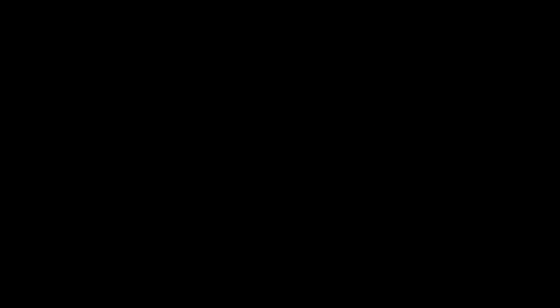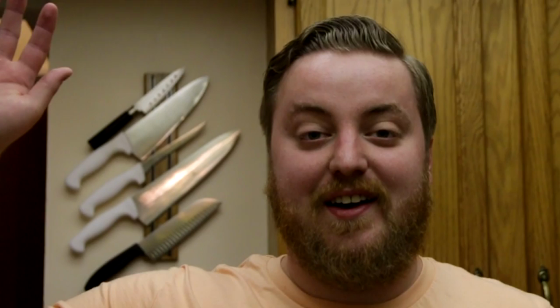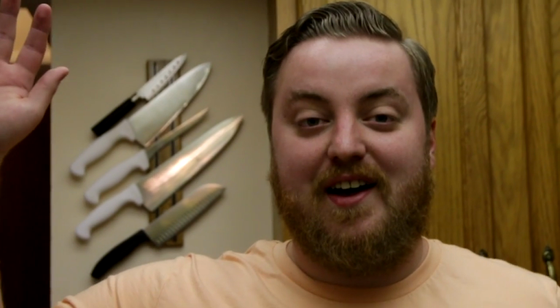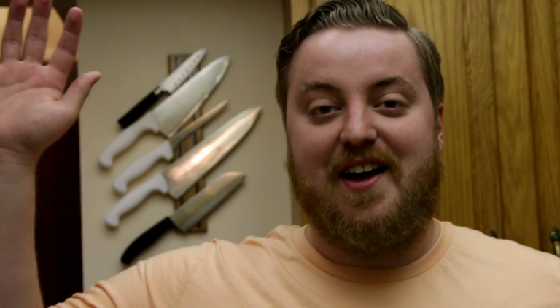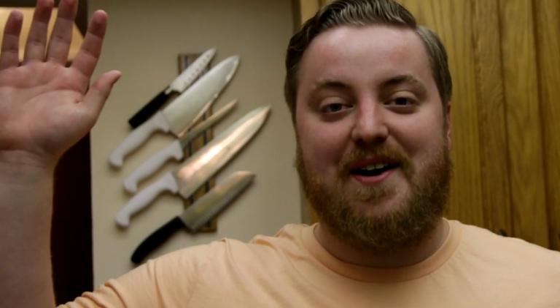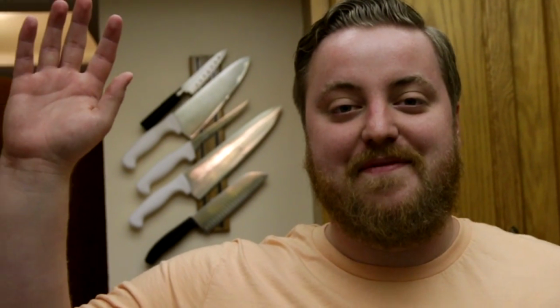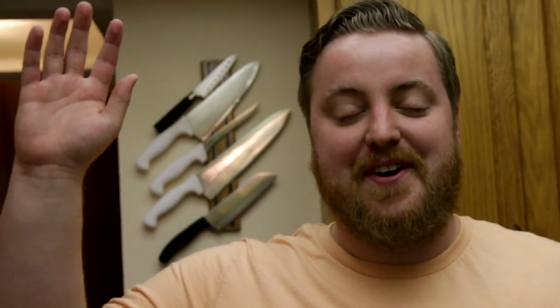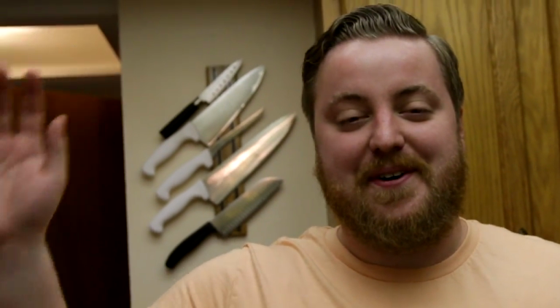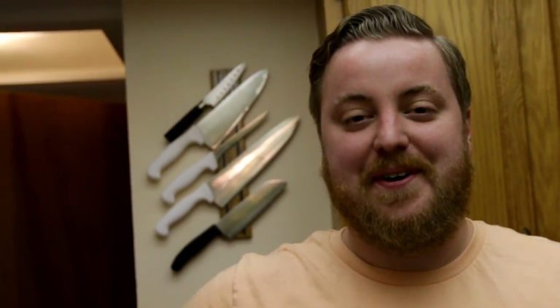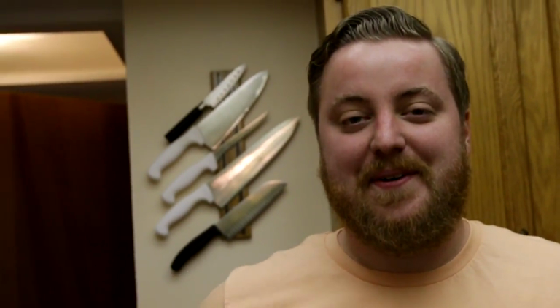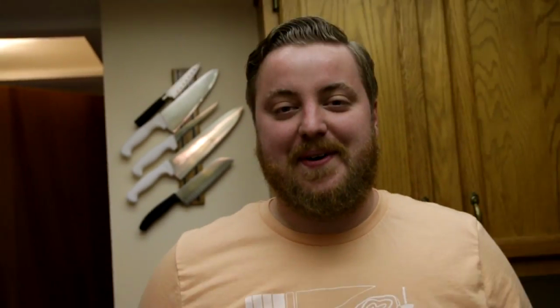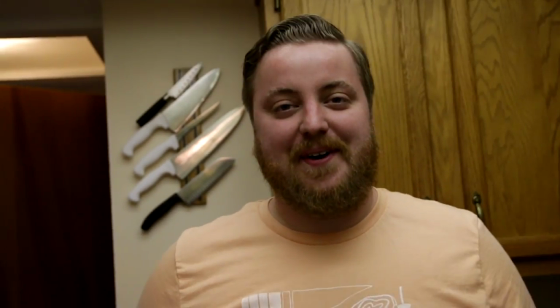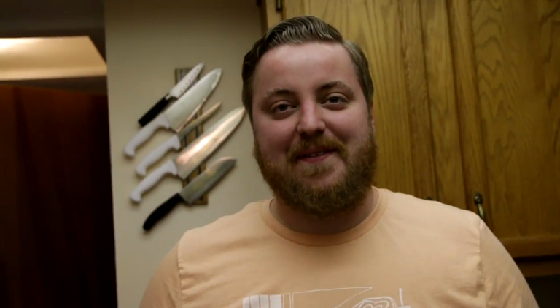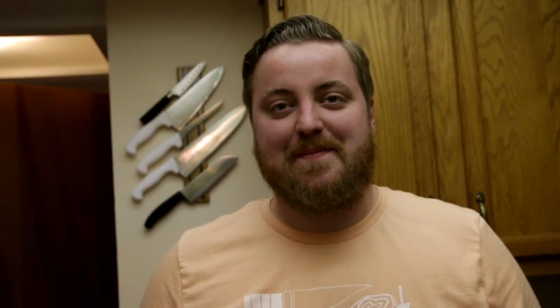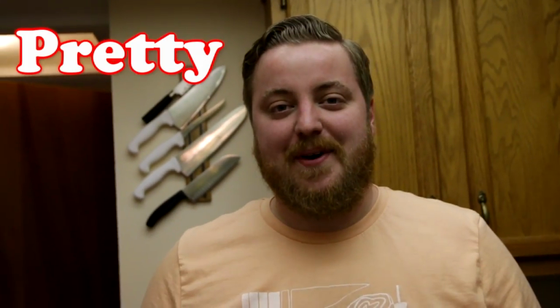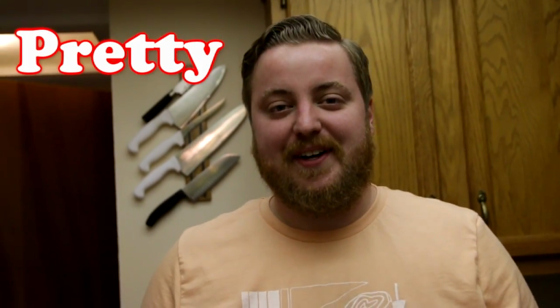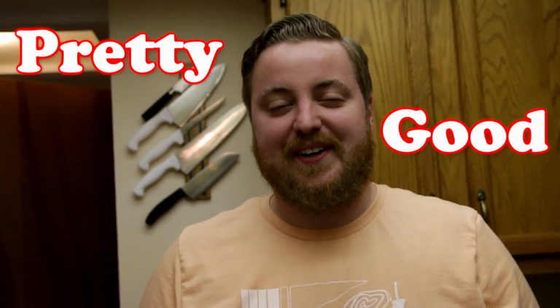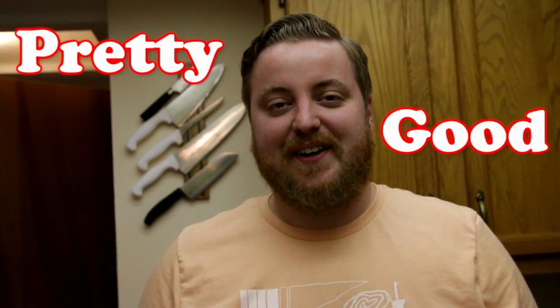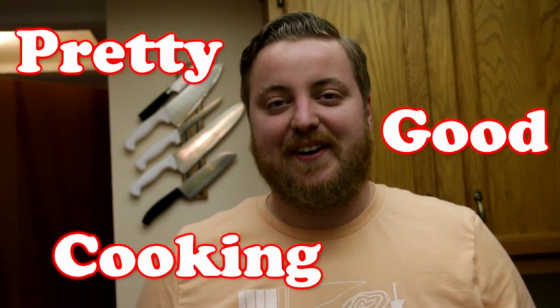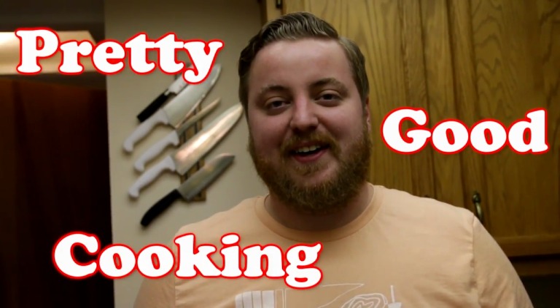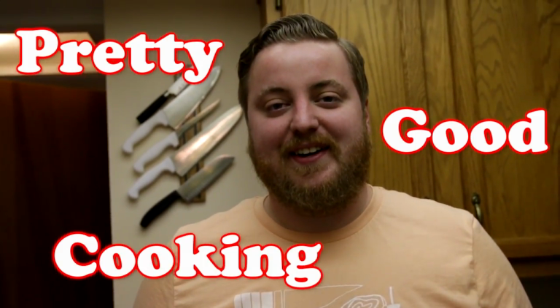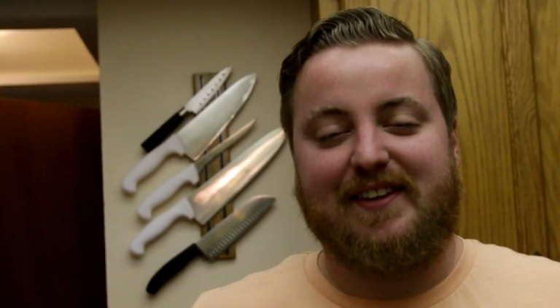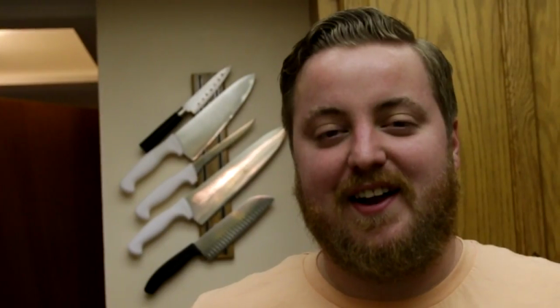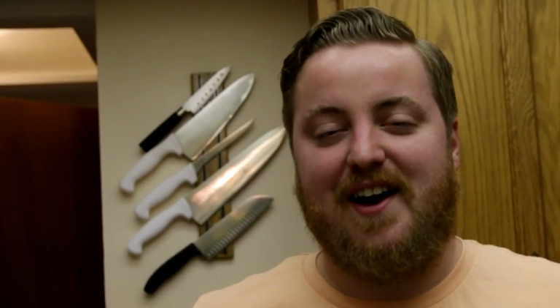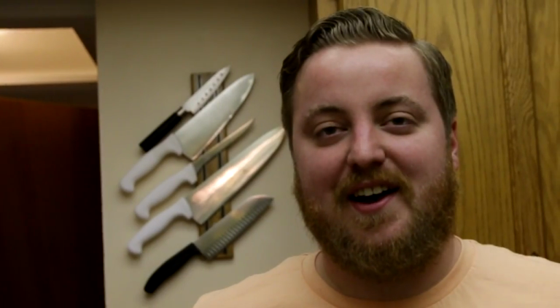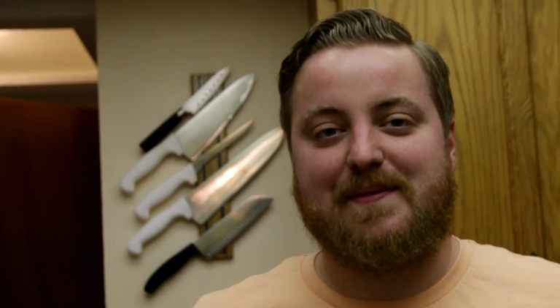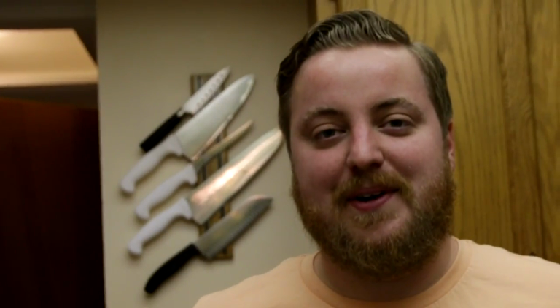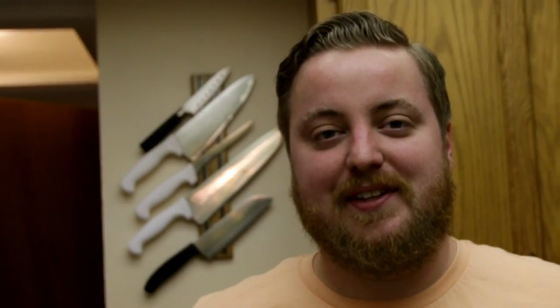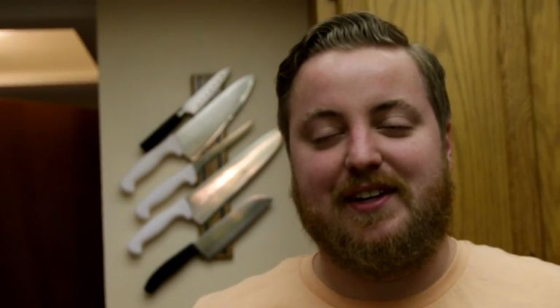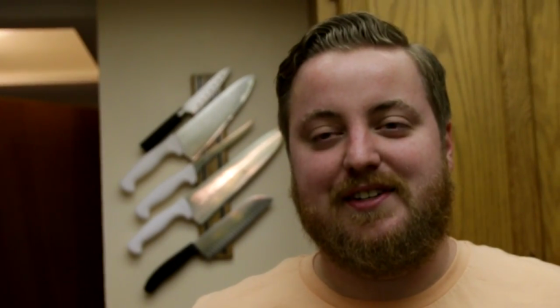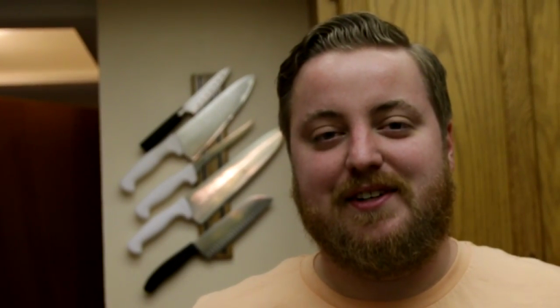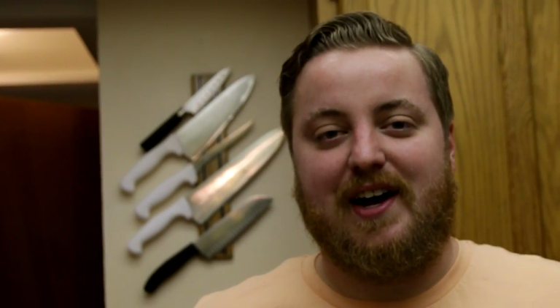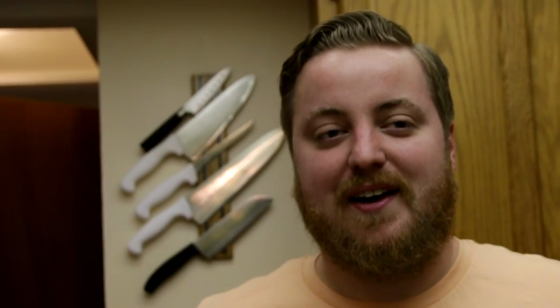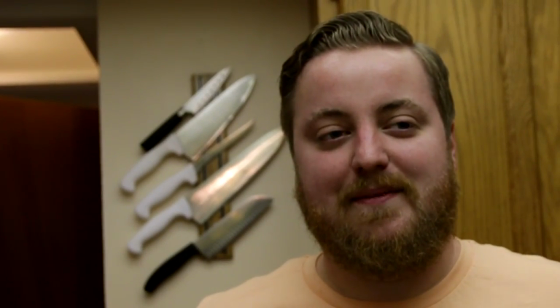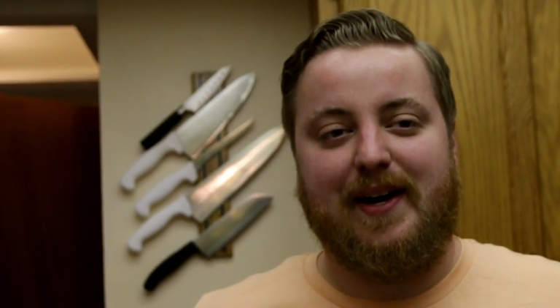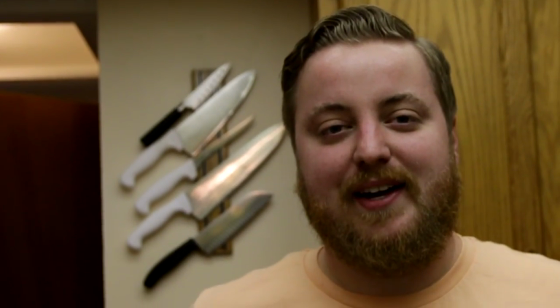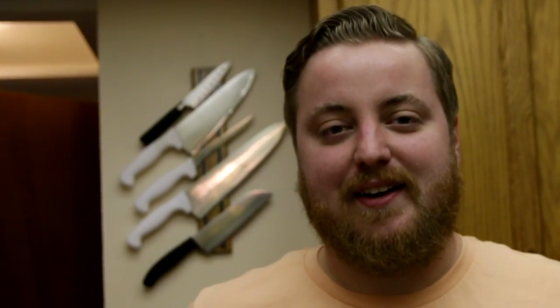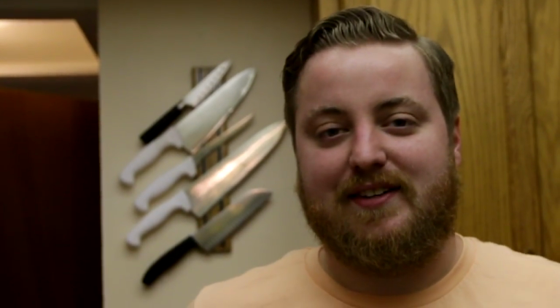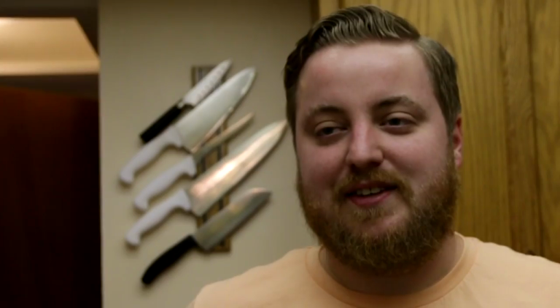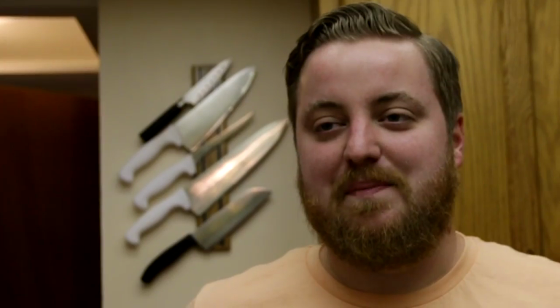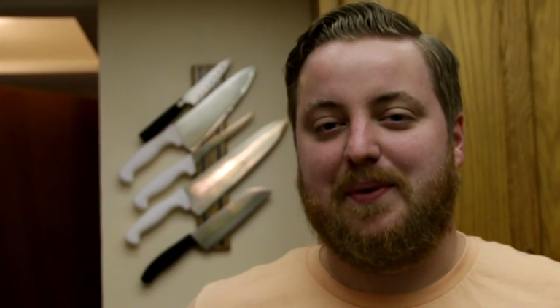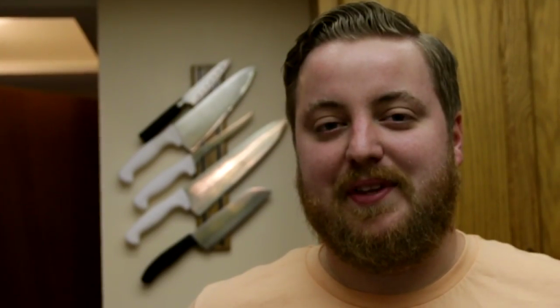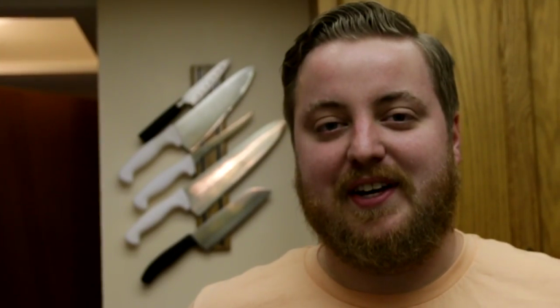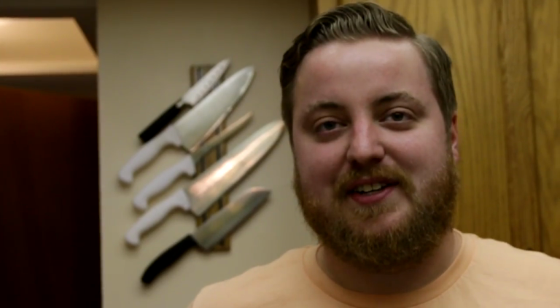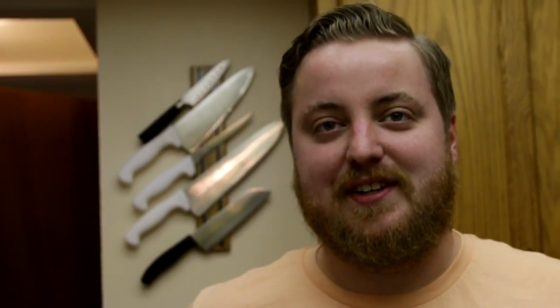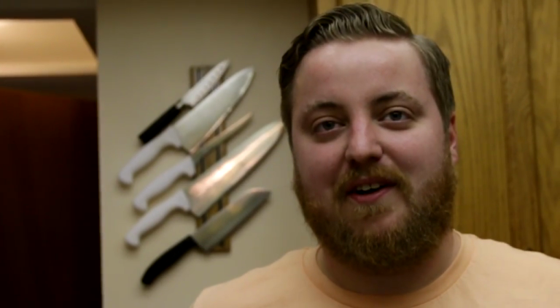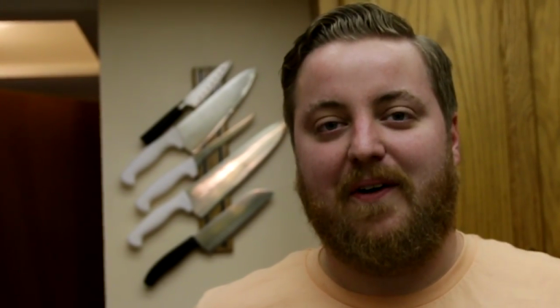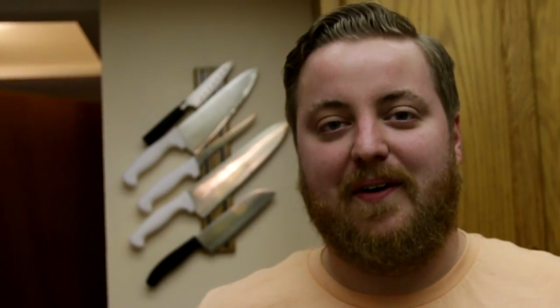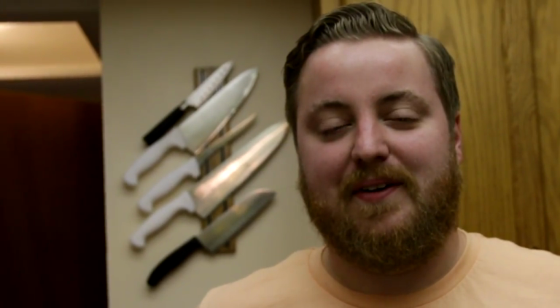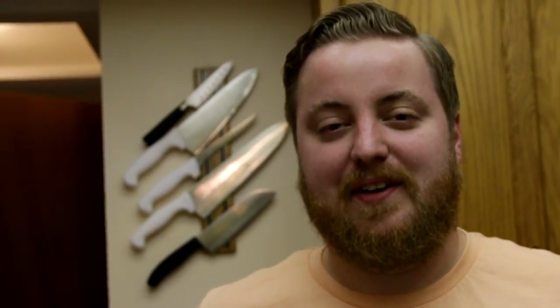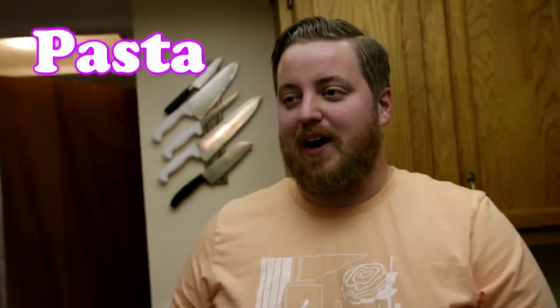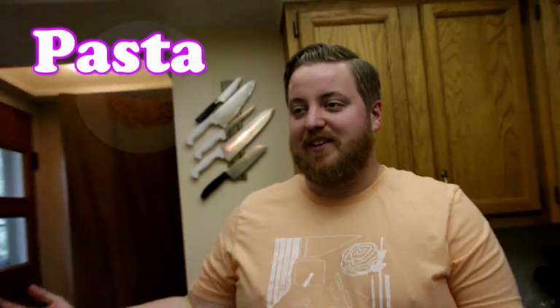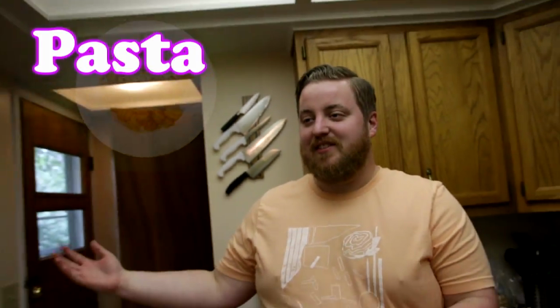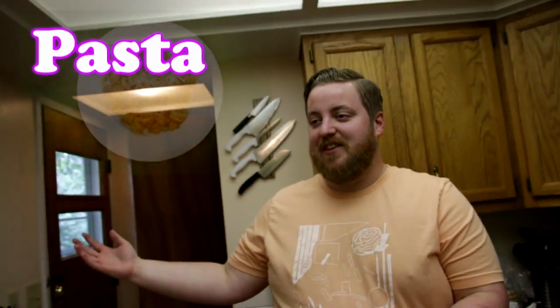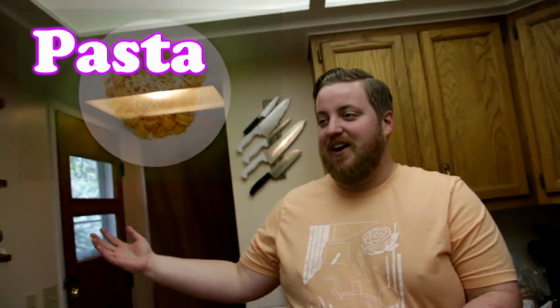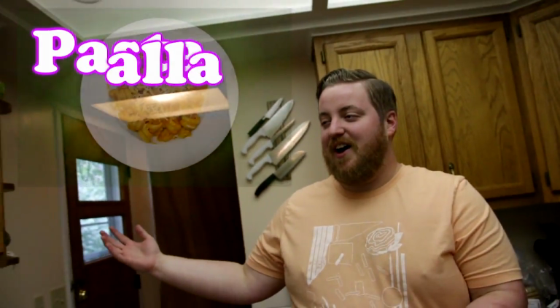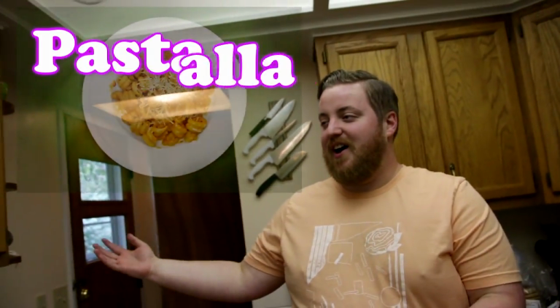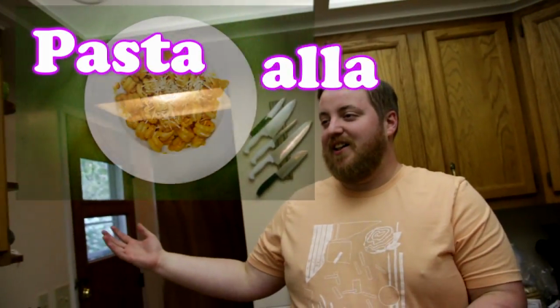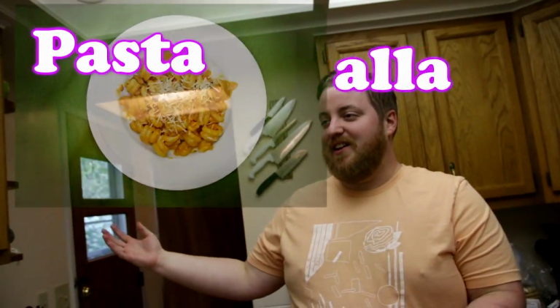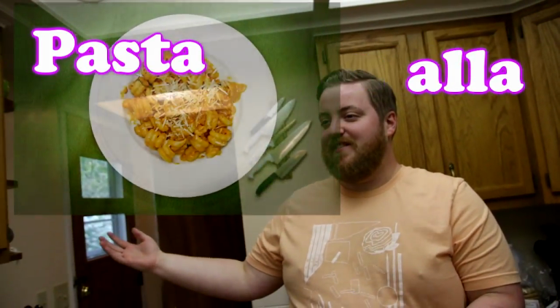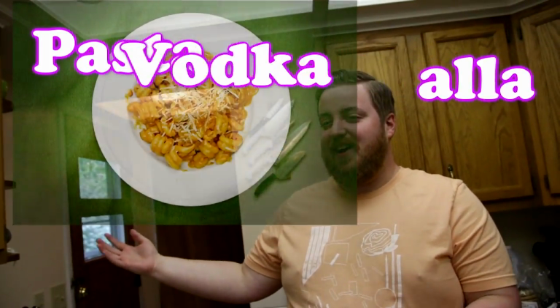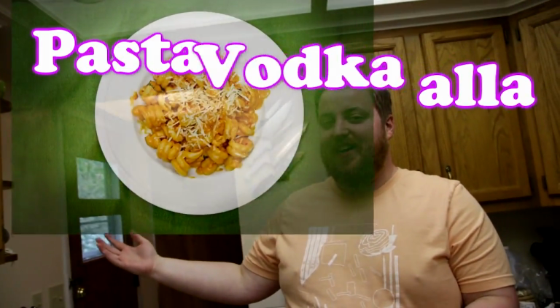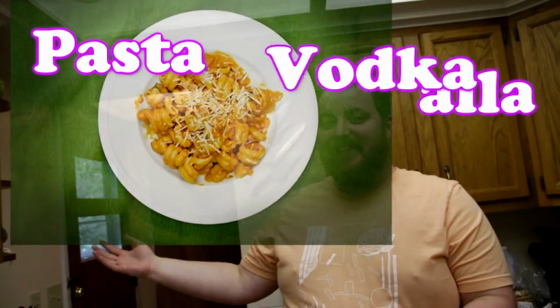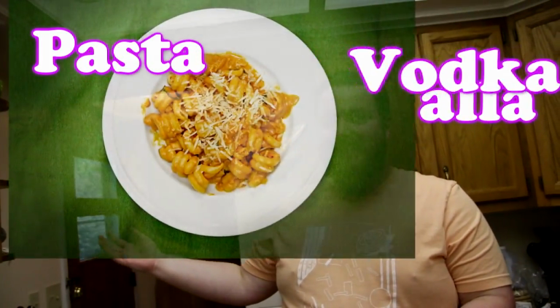Hi, I'm Phil. Welcome to Pretty Good Cooking. Today I'm going to teach you how to make a simple dish called Pasta Alla Vodka.